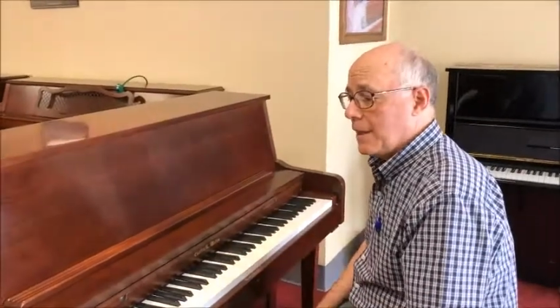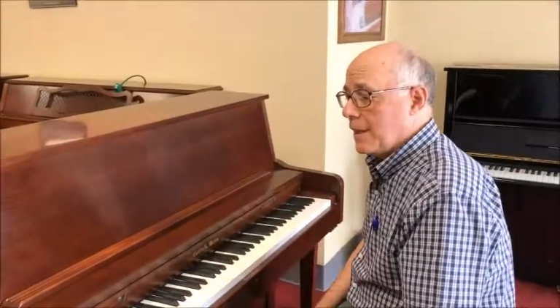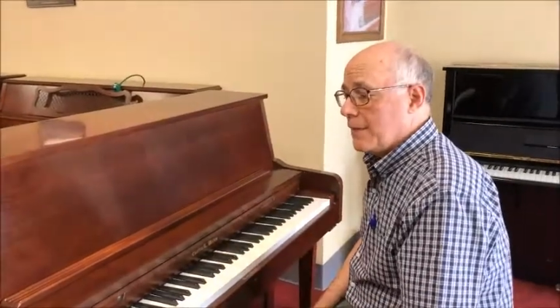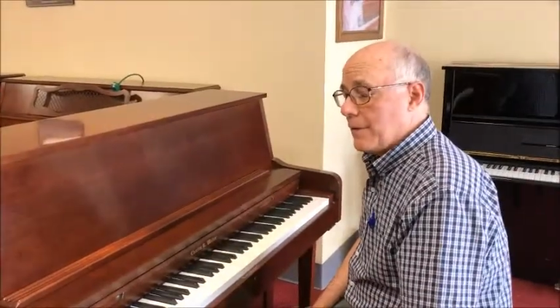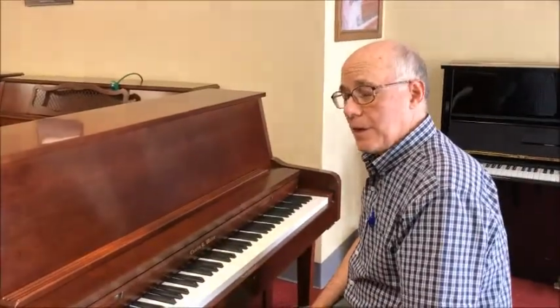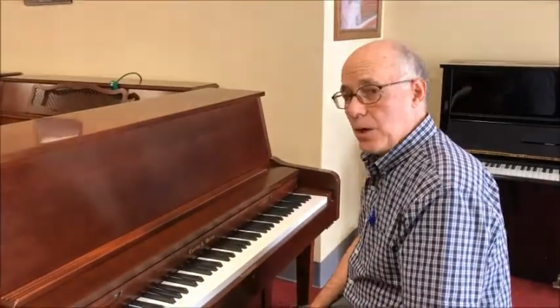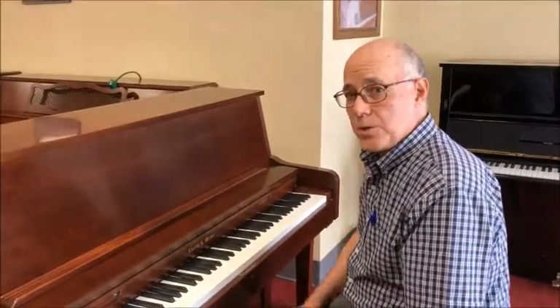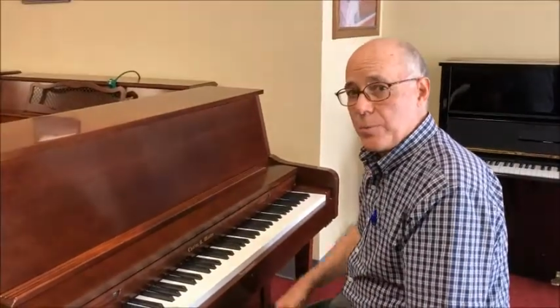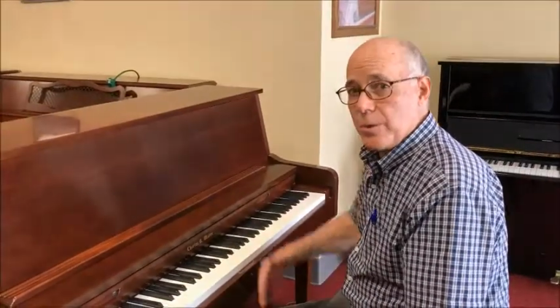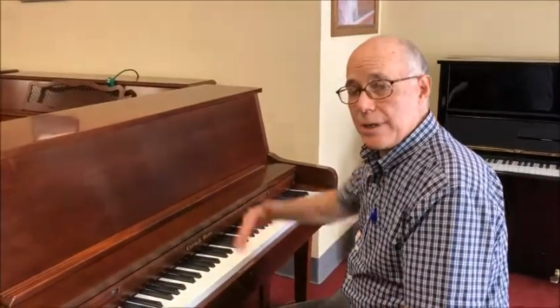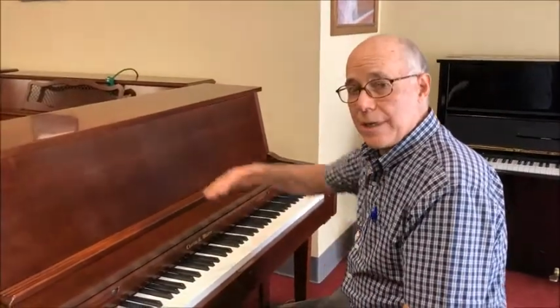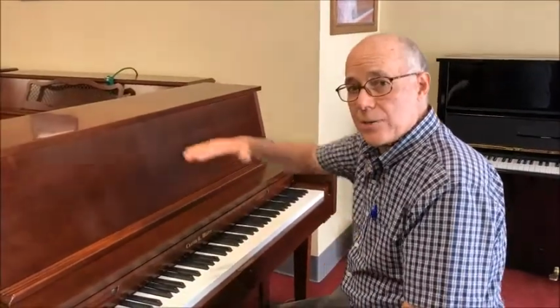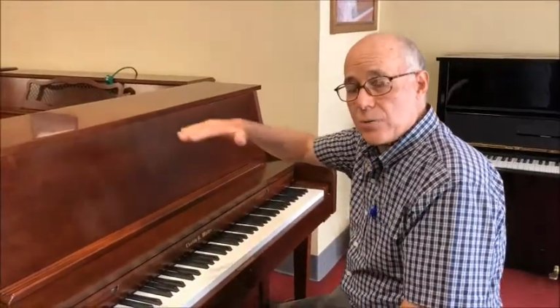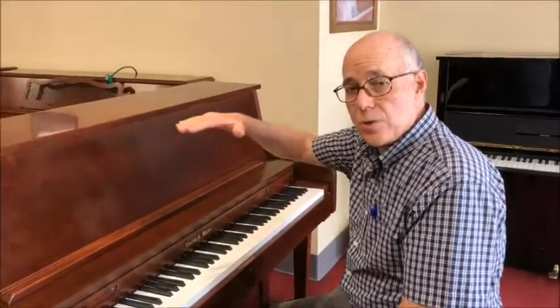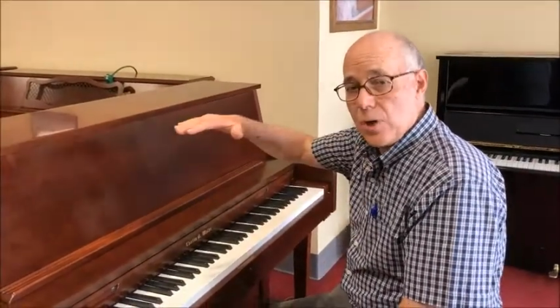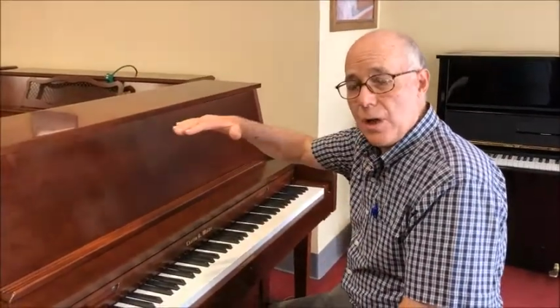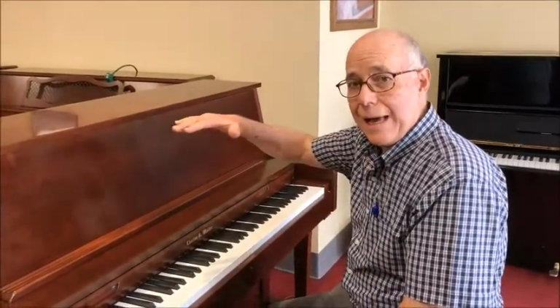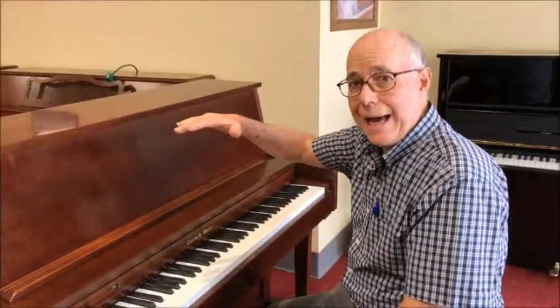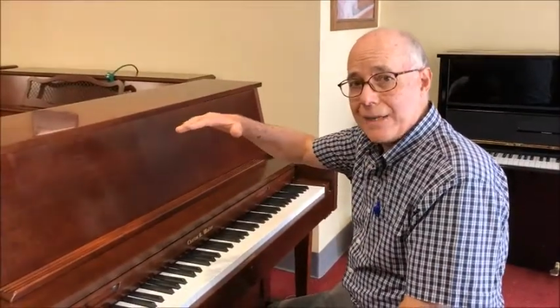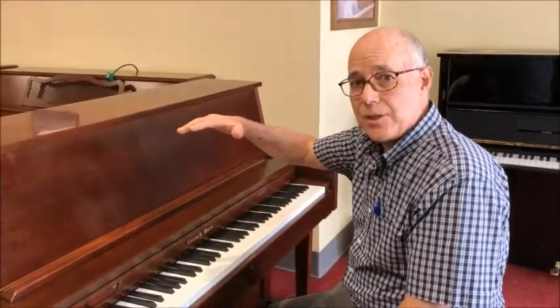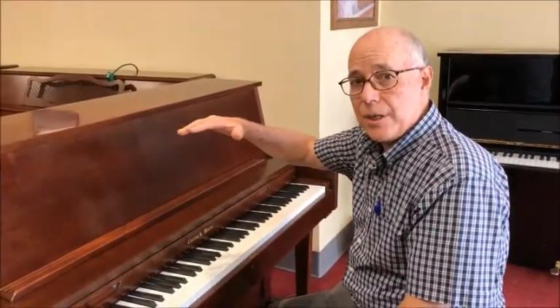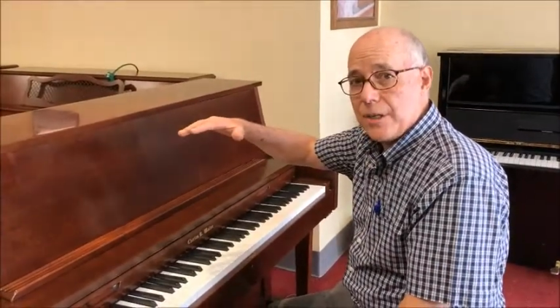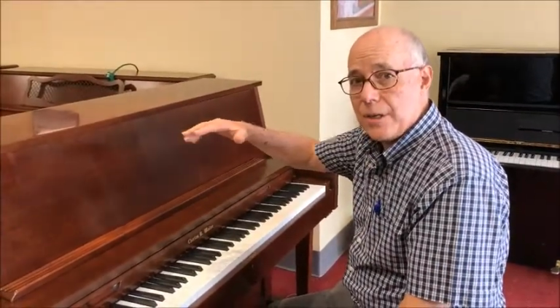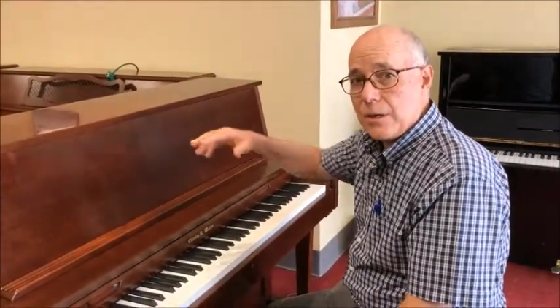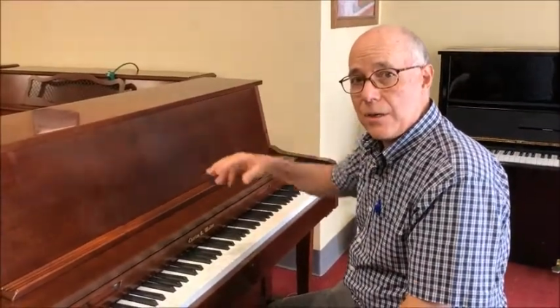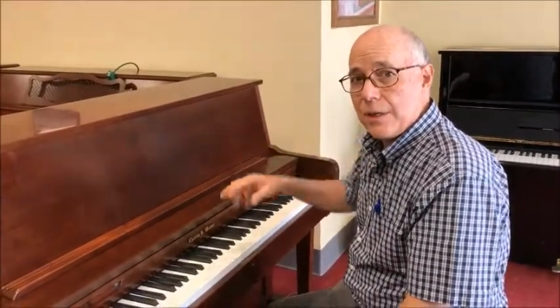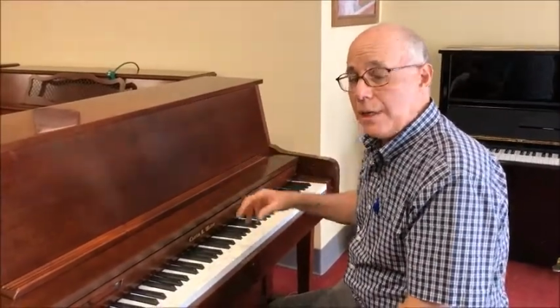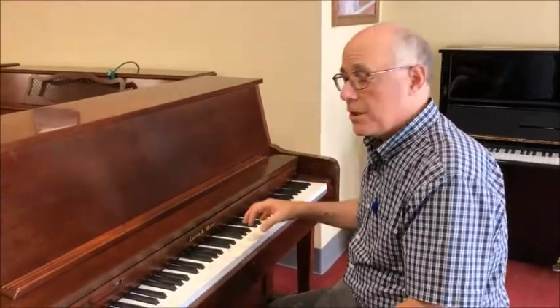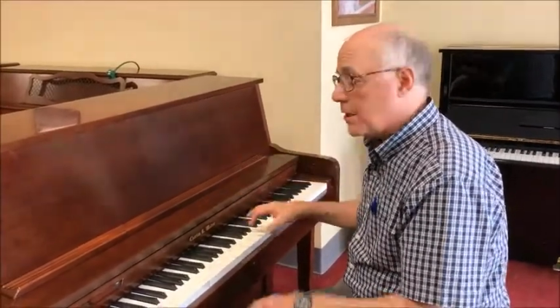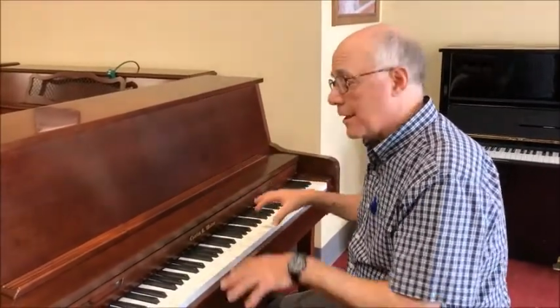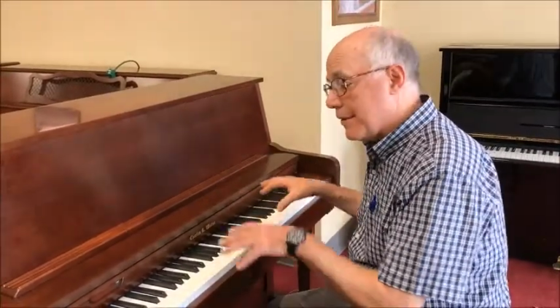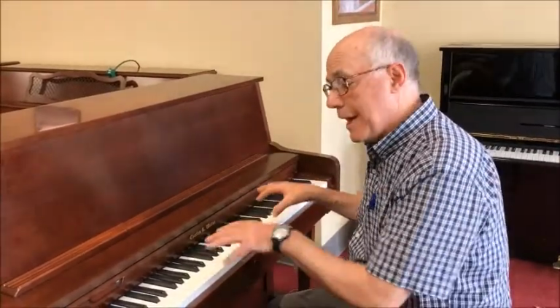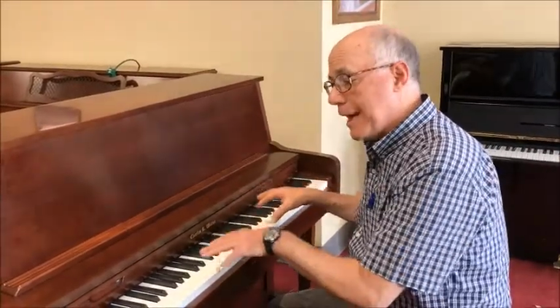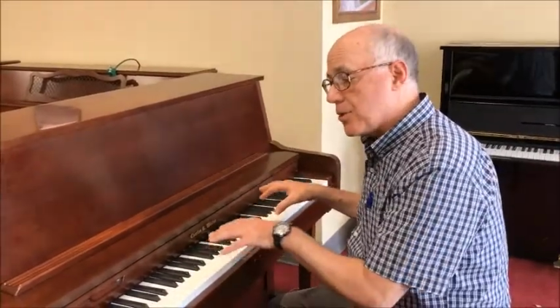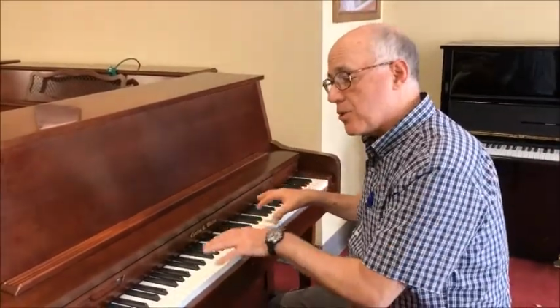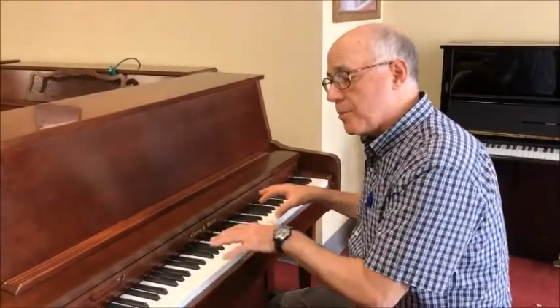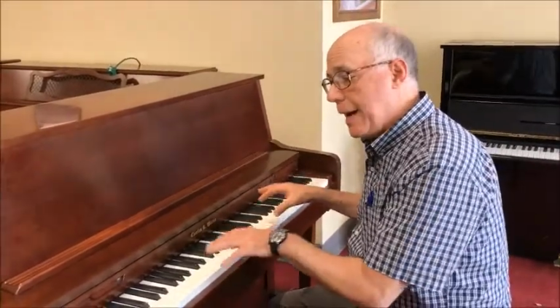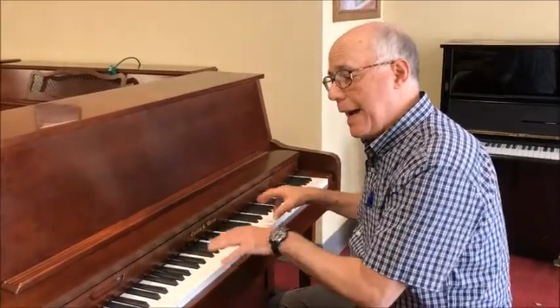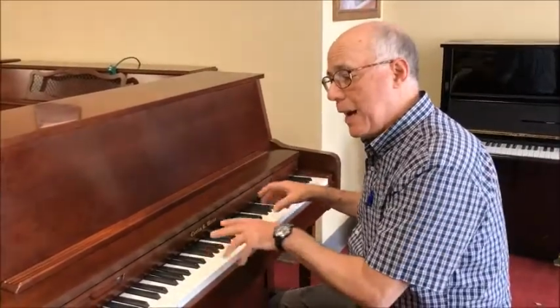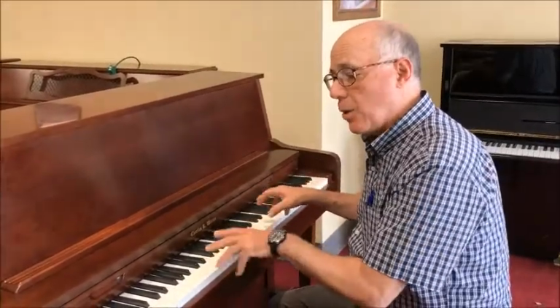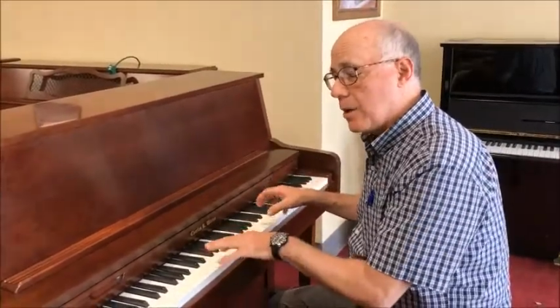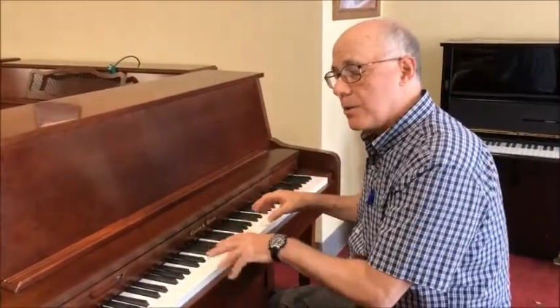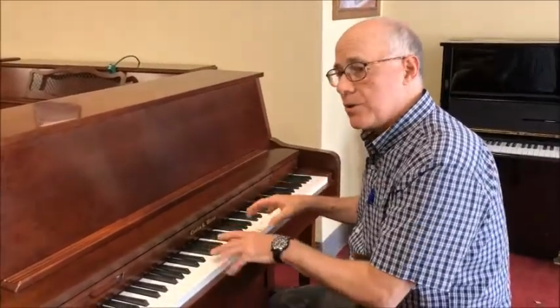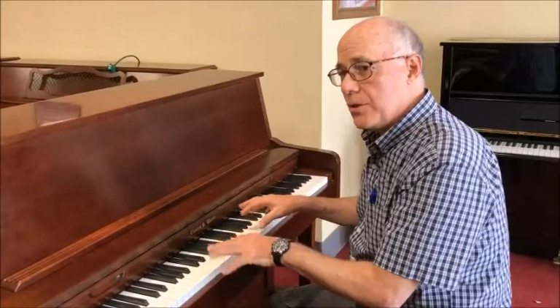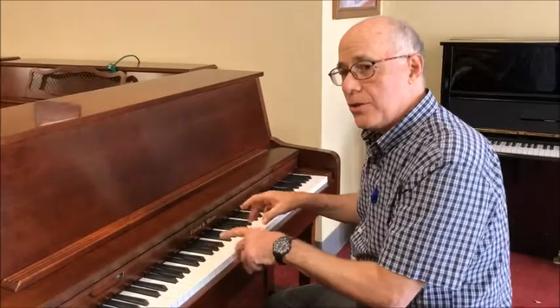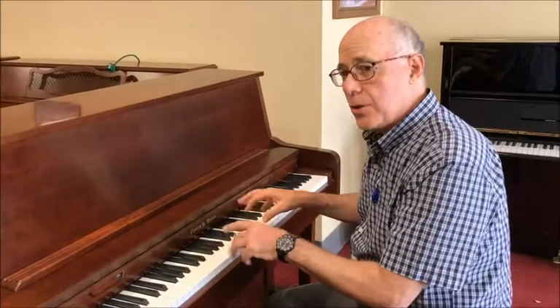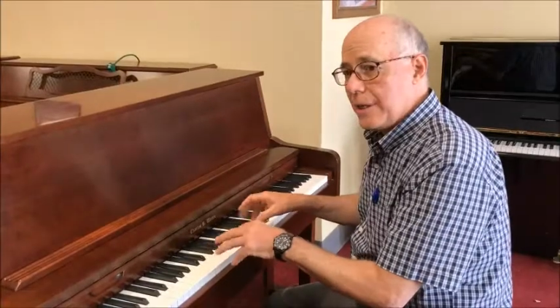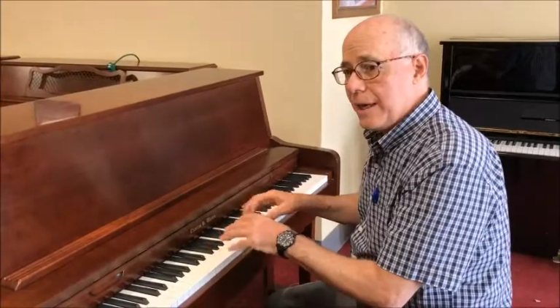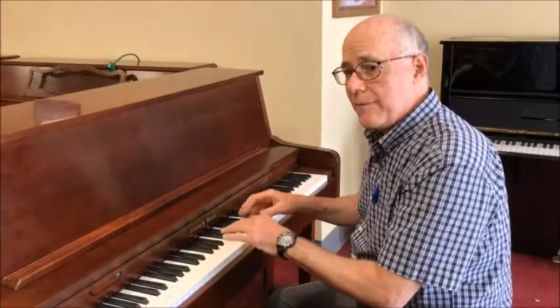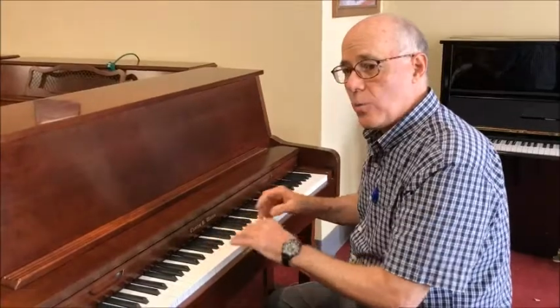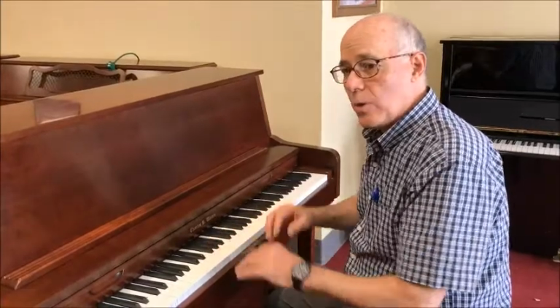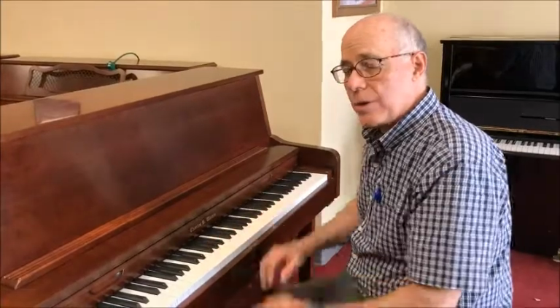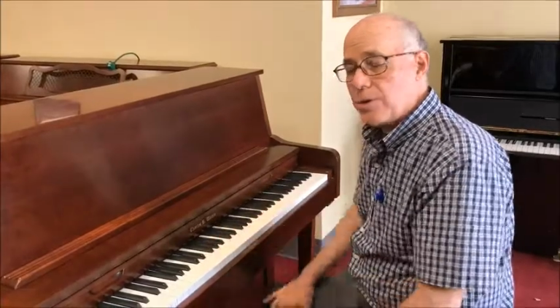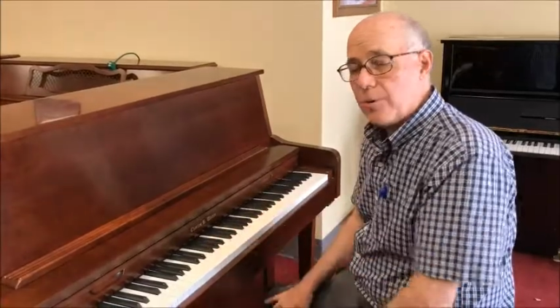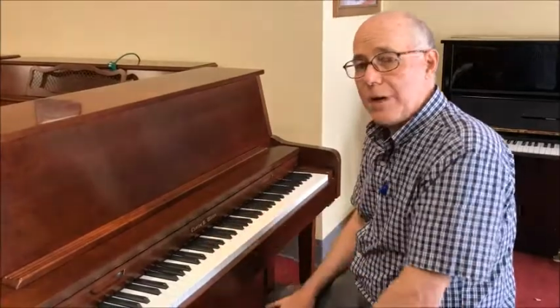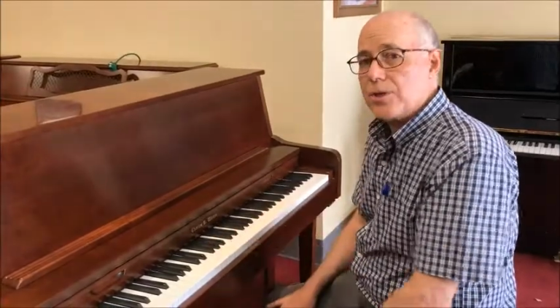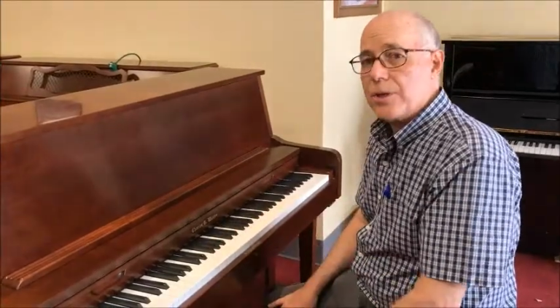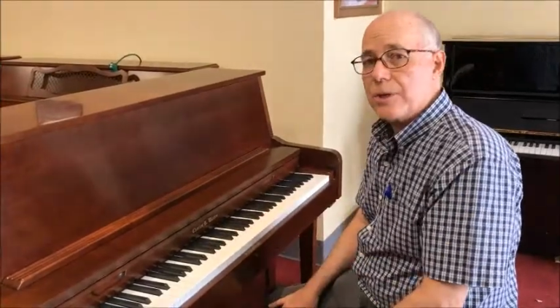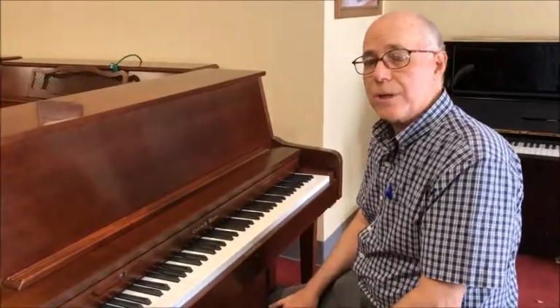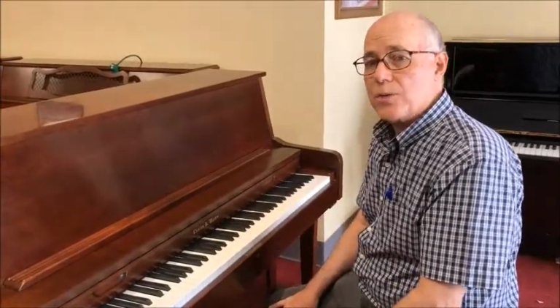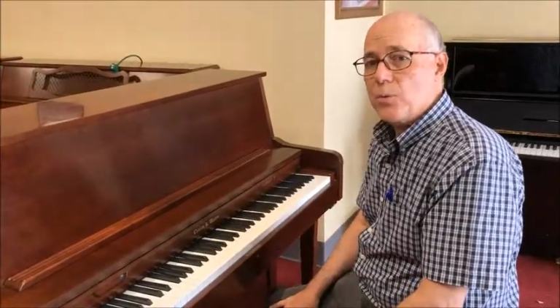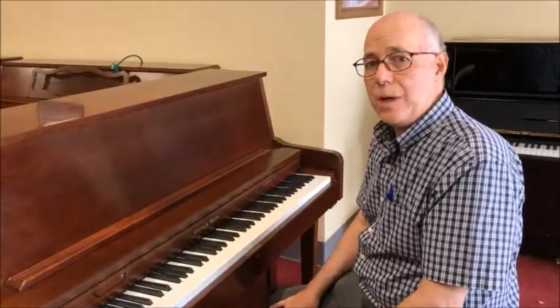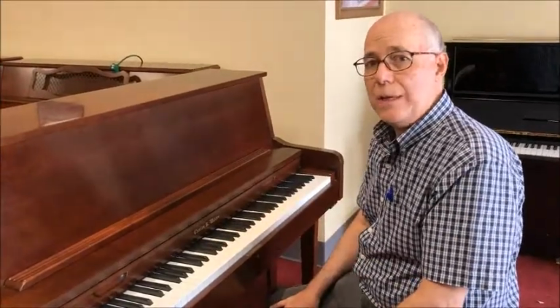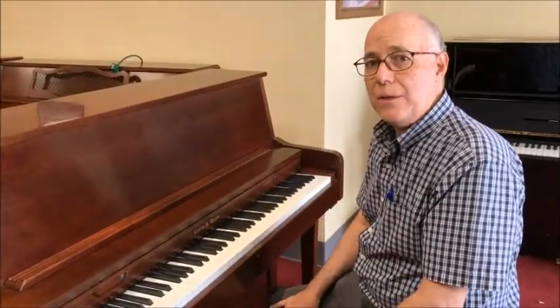They also put an extra-tall action in here to give you extra power so that you can have more expression as well.